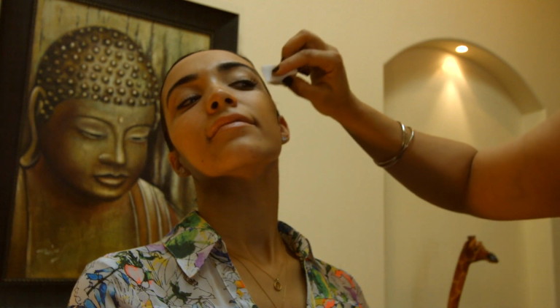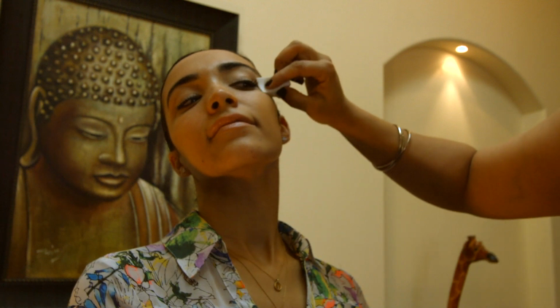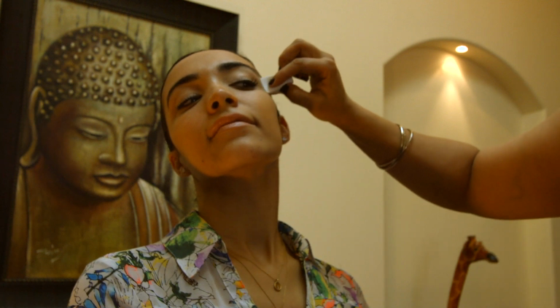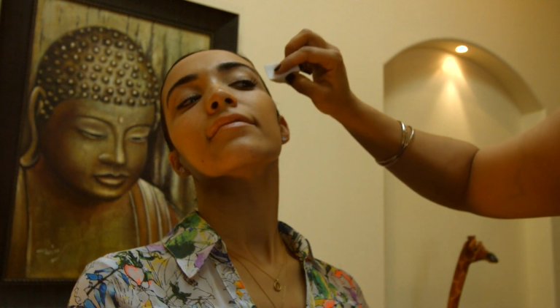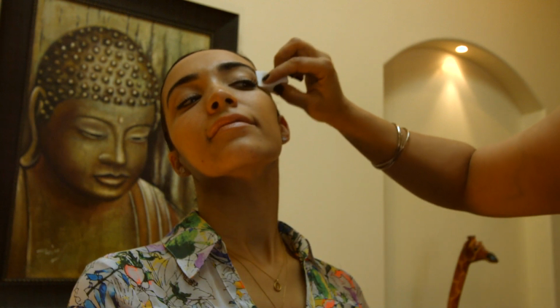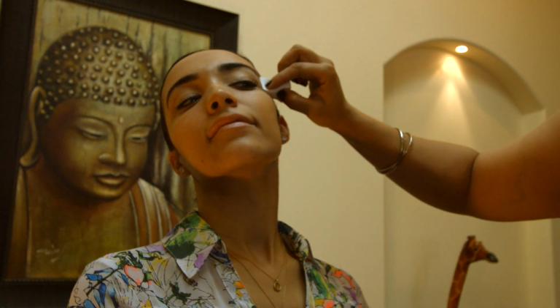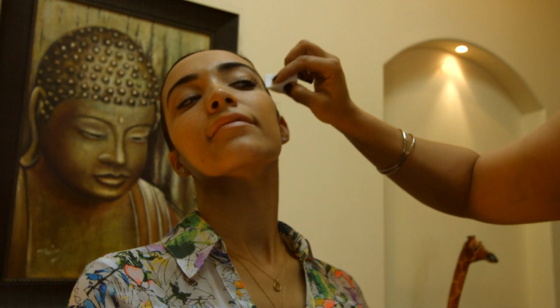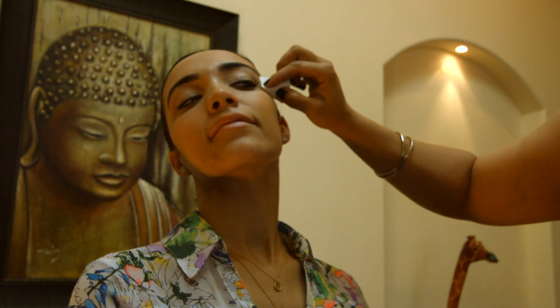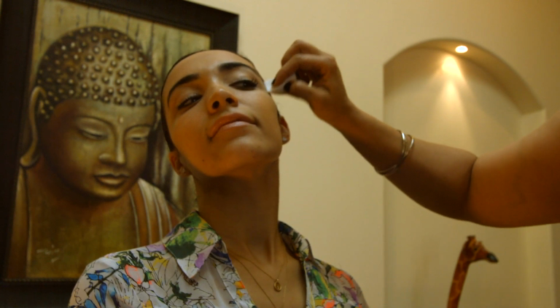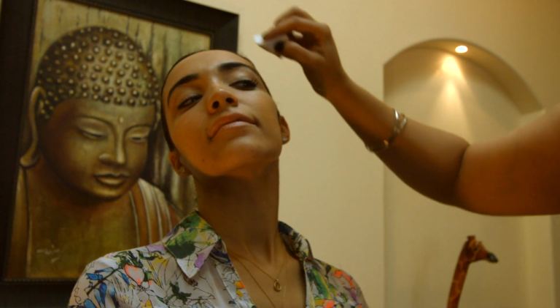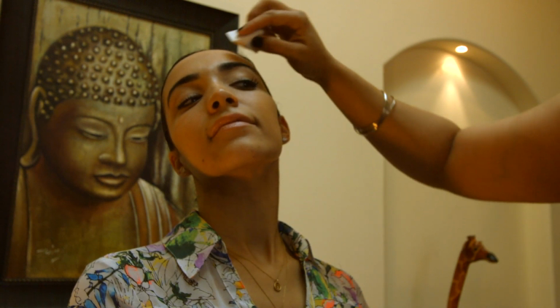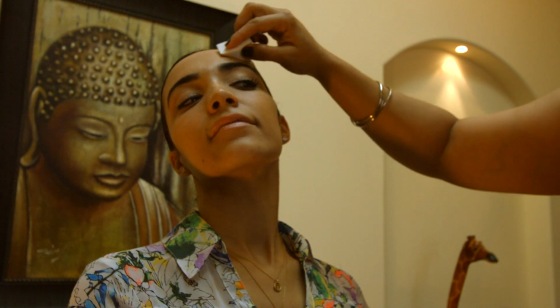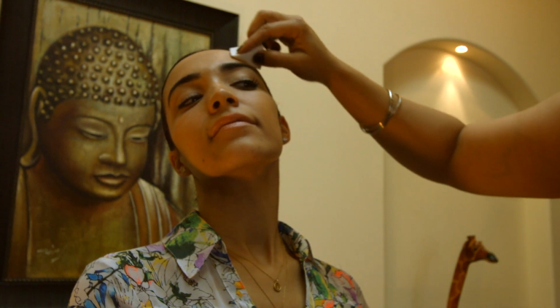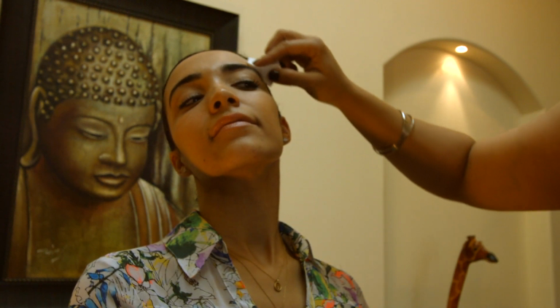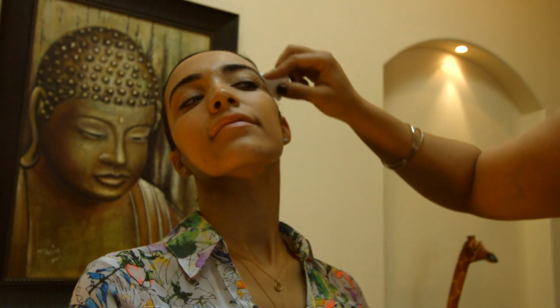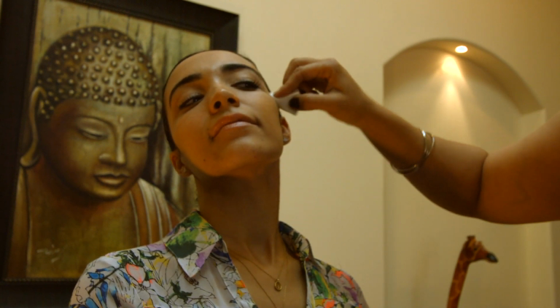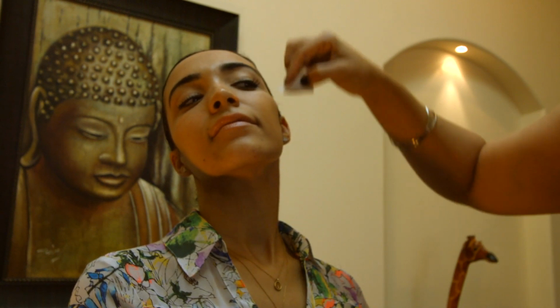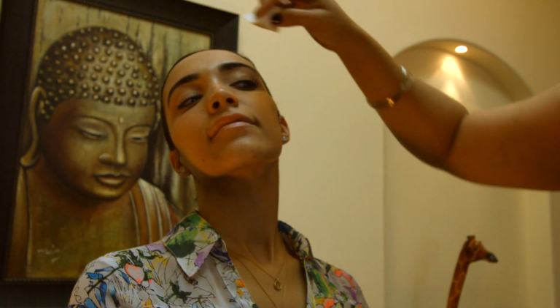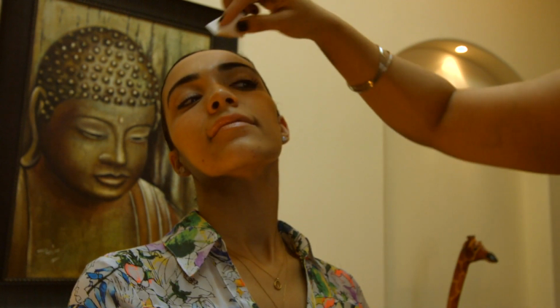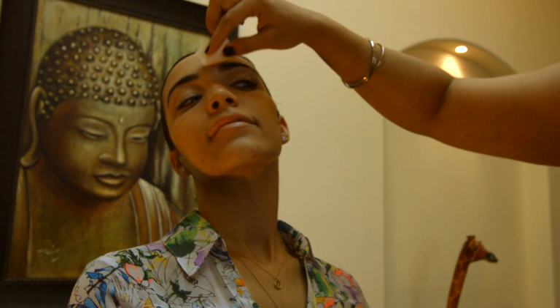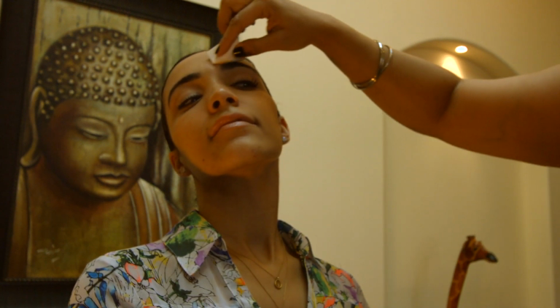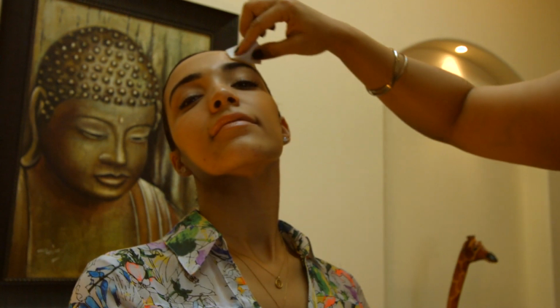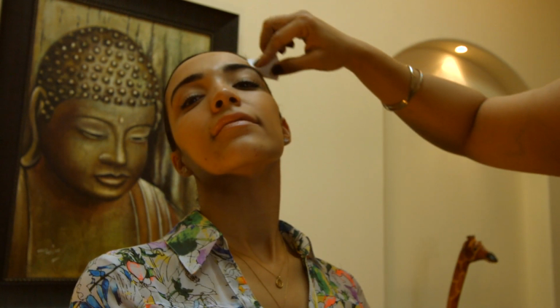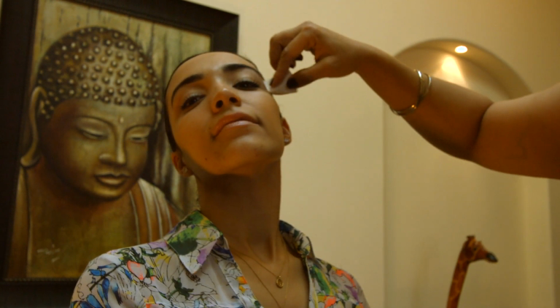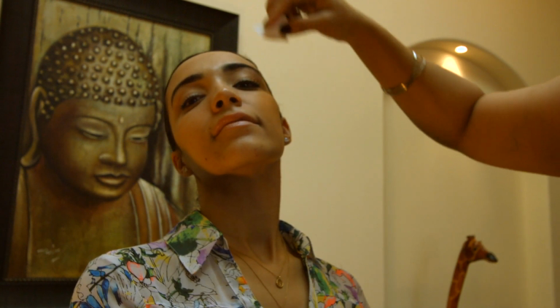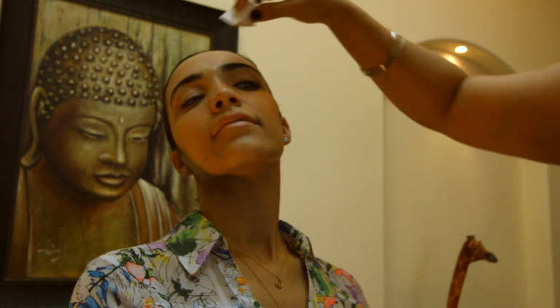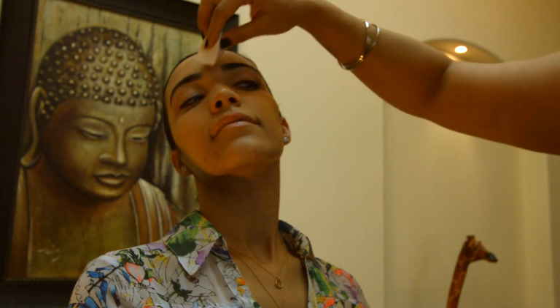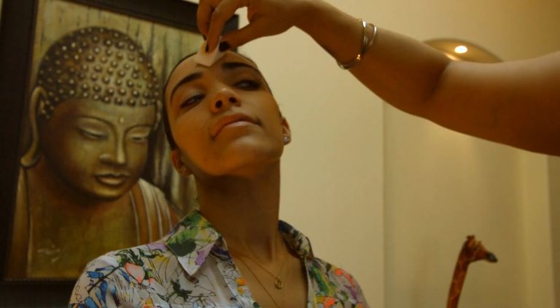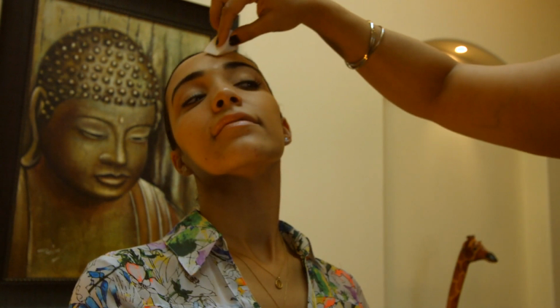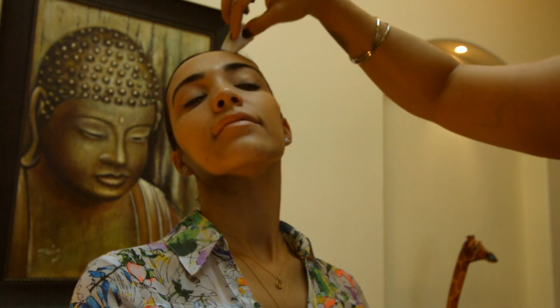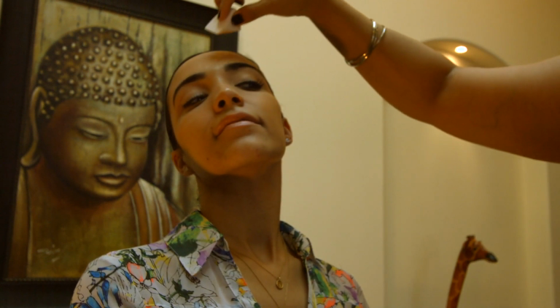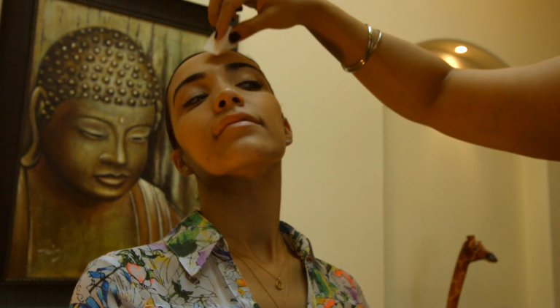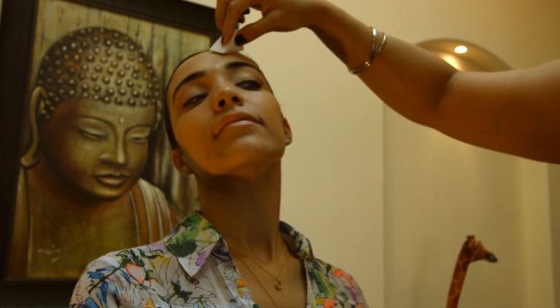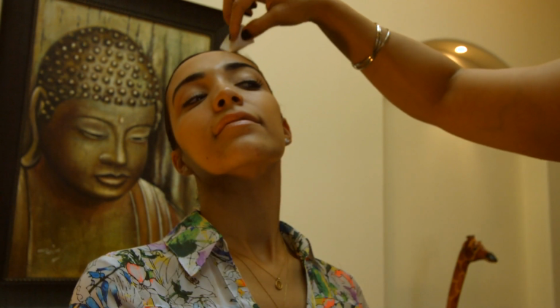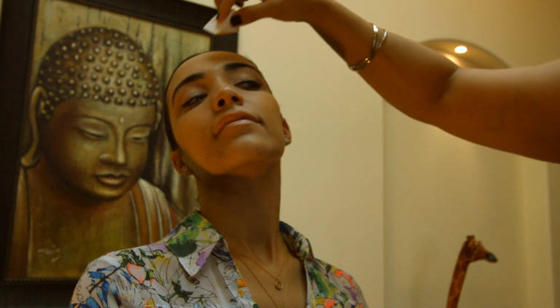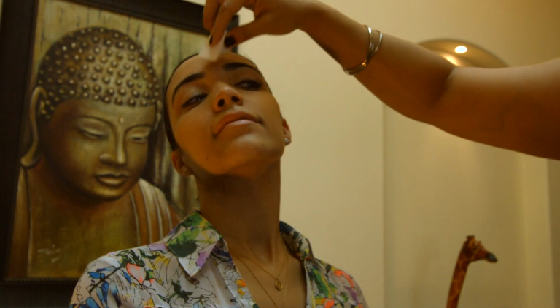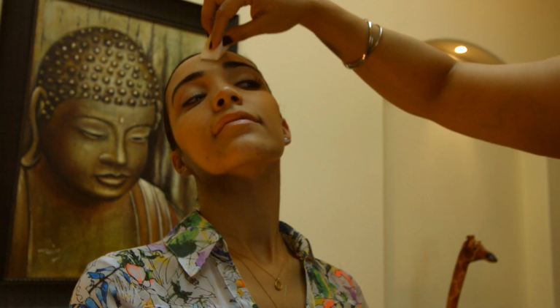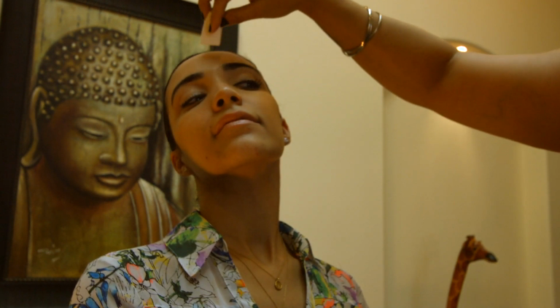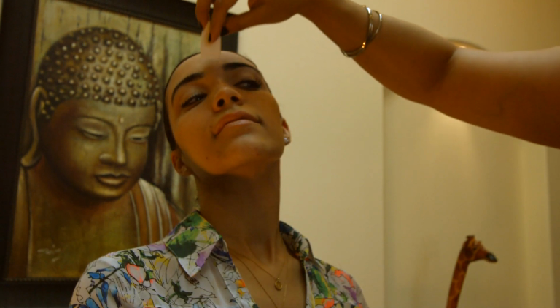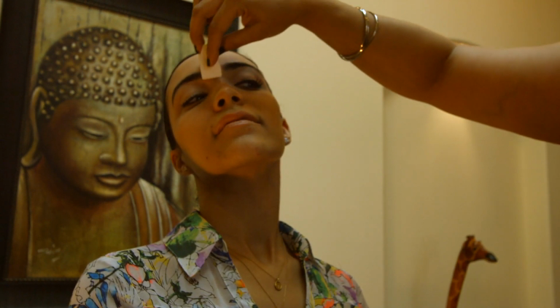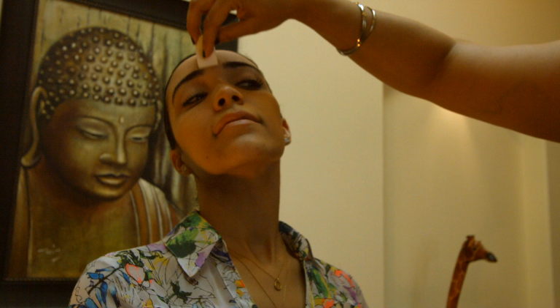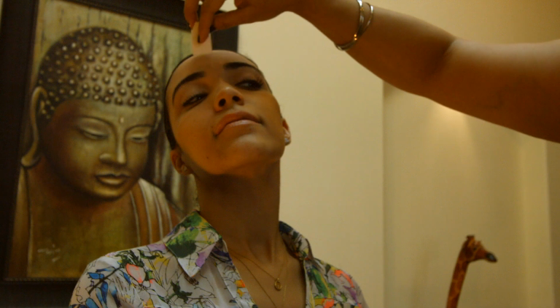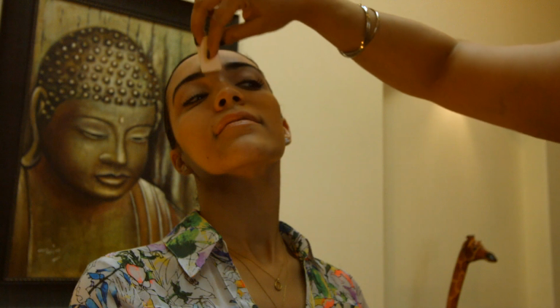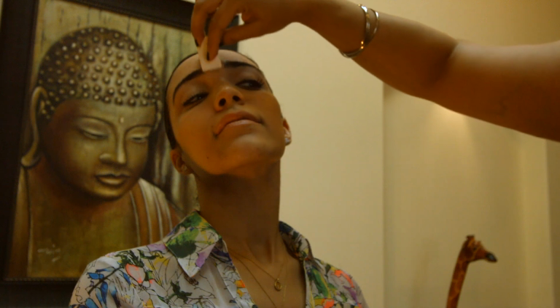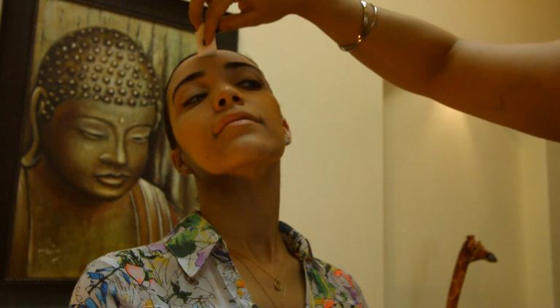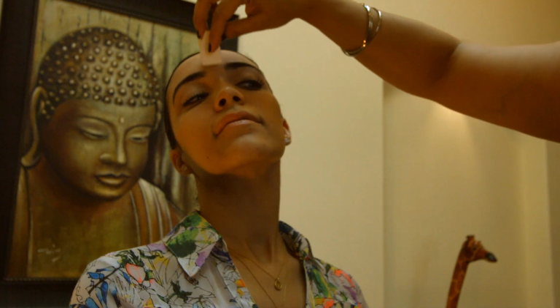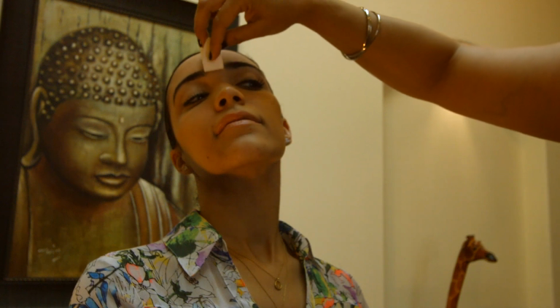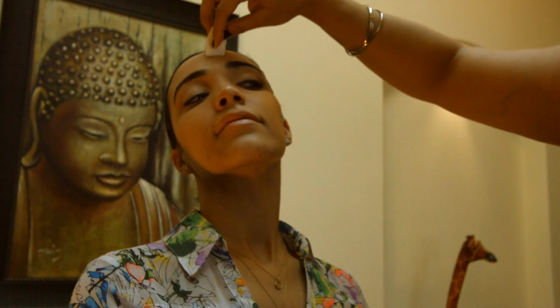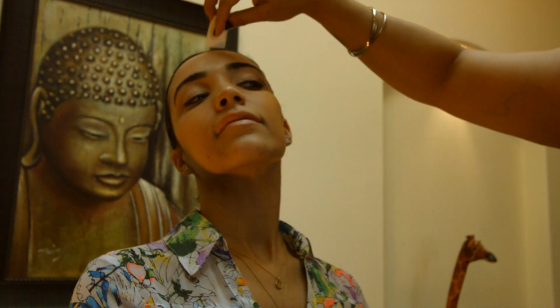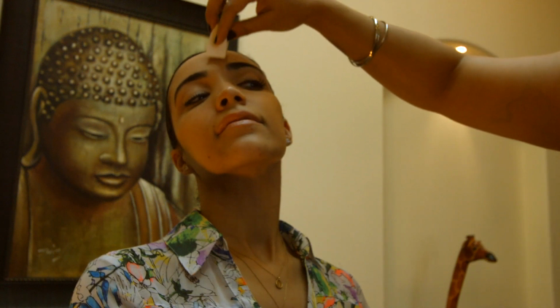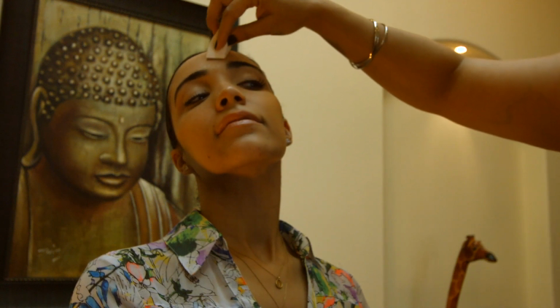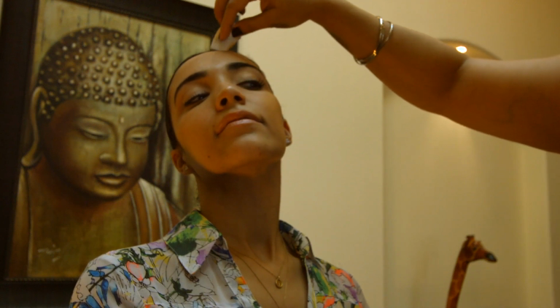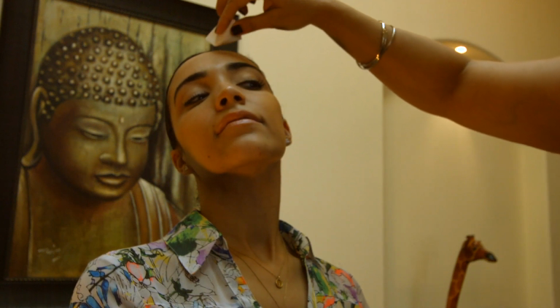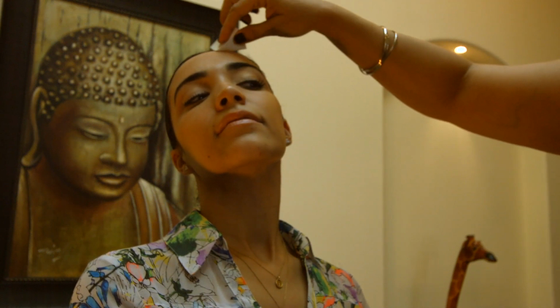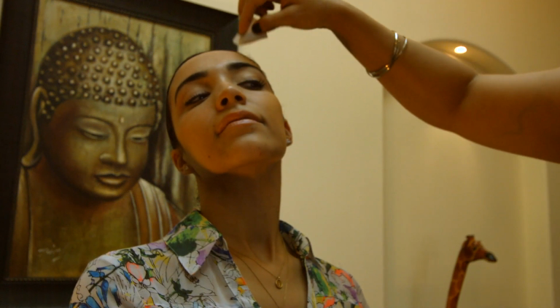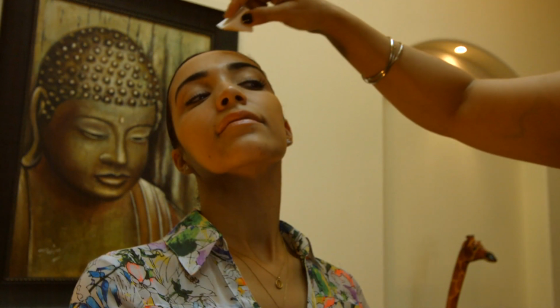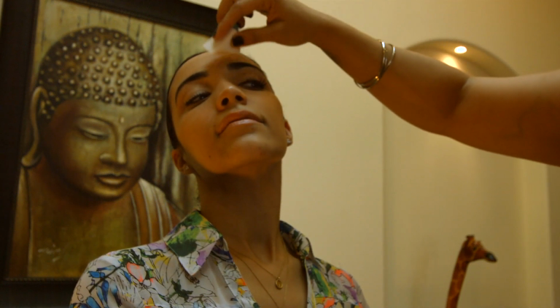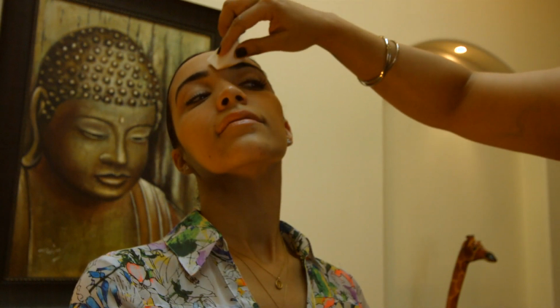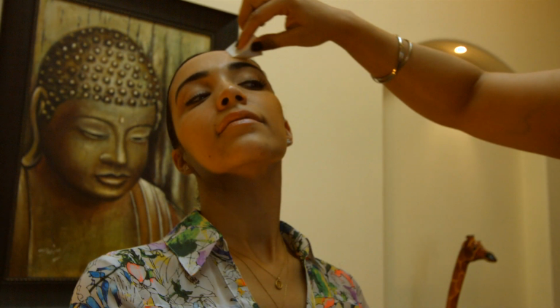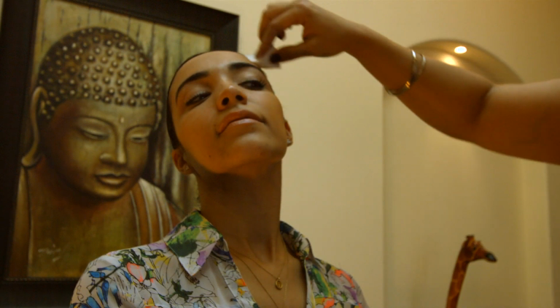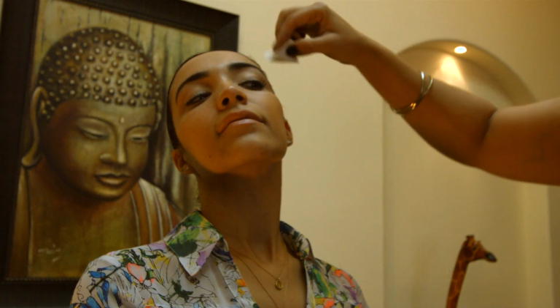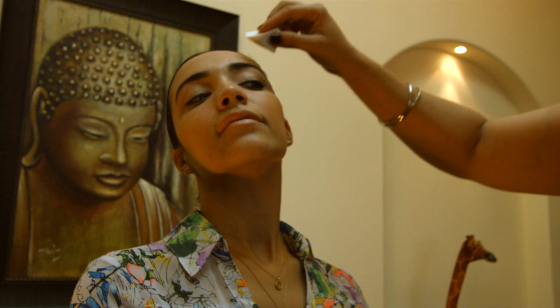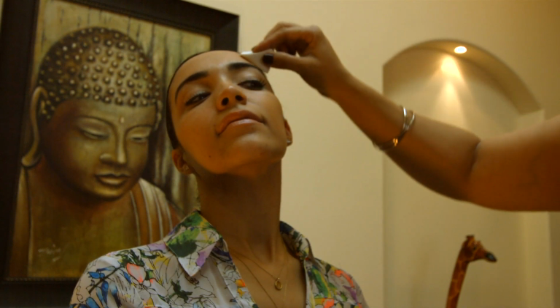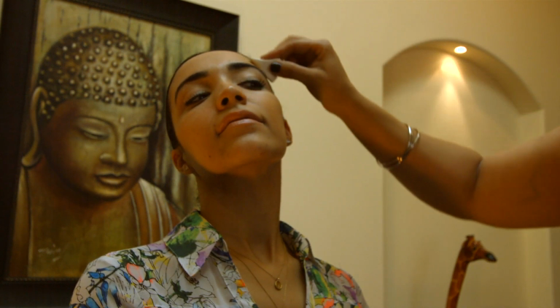The product is not tested on animals. It's paraben free and gluten free.